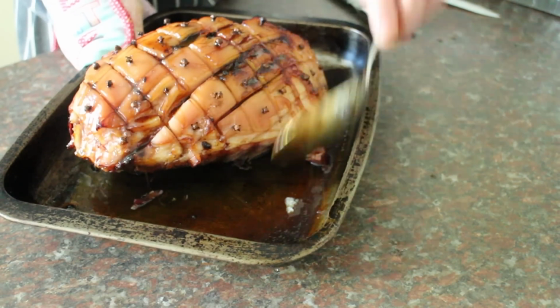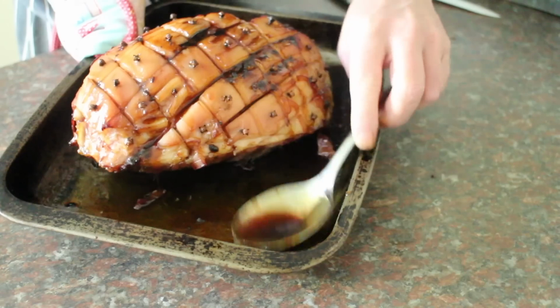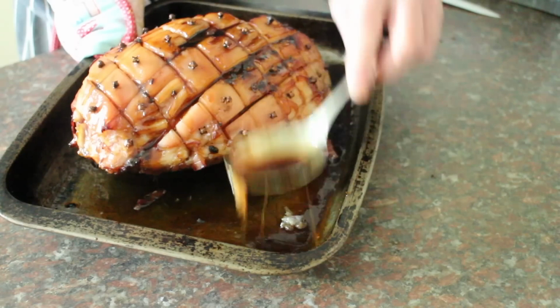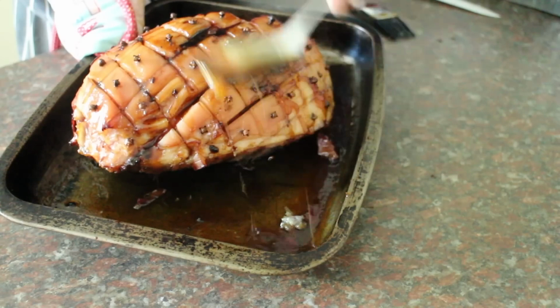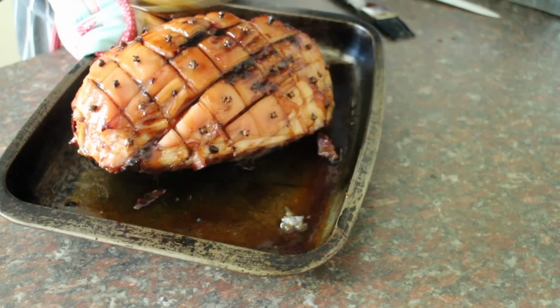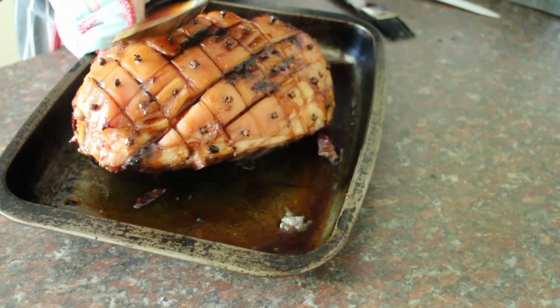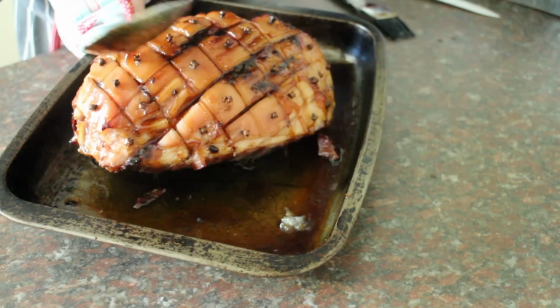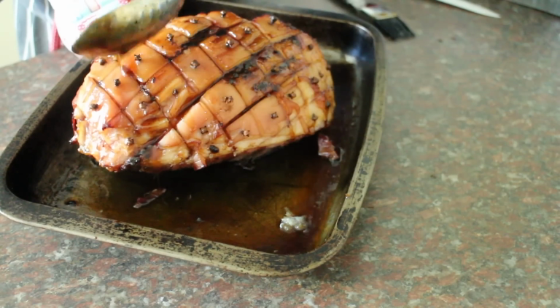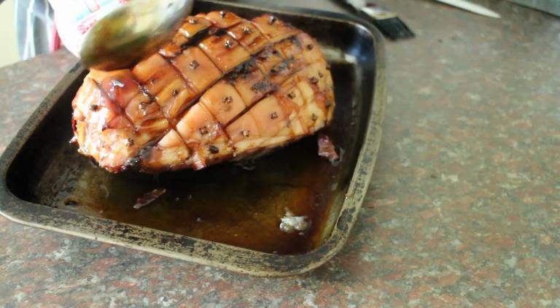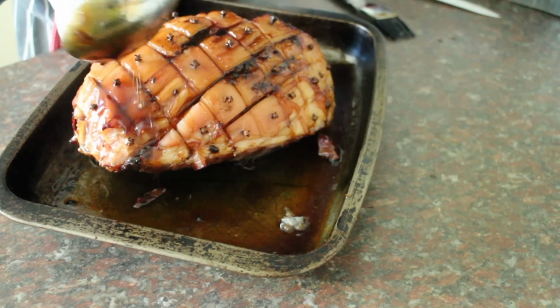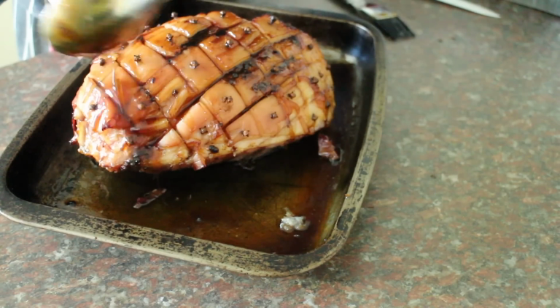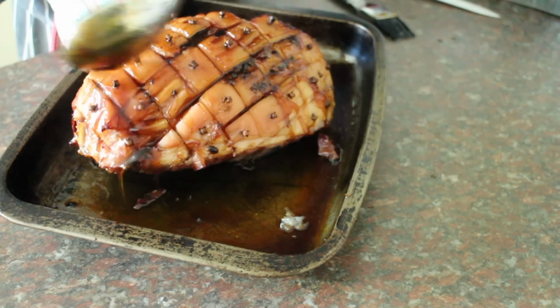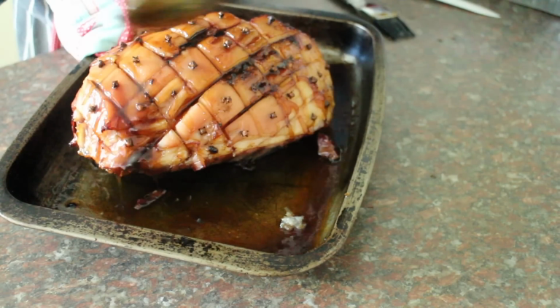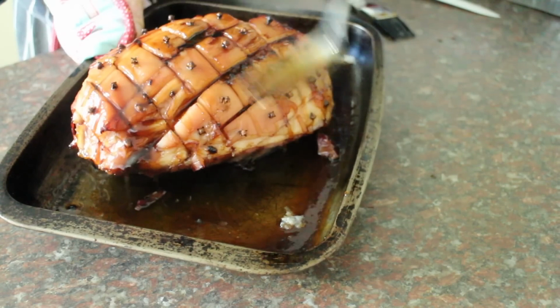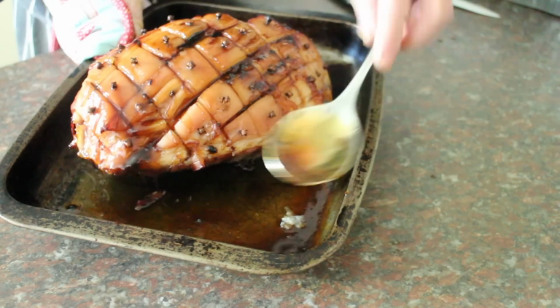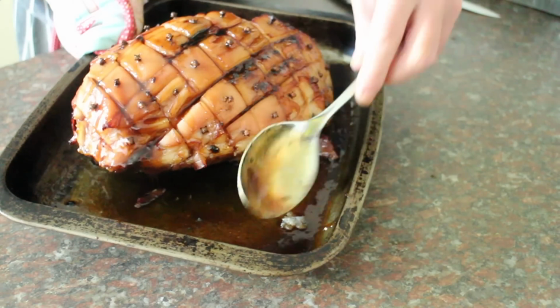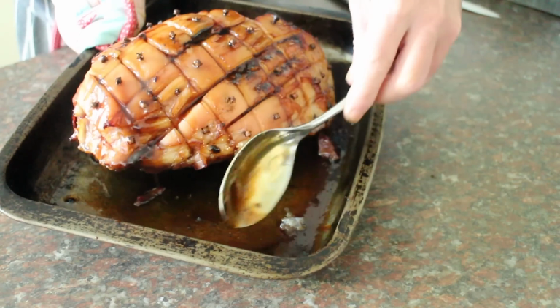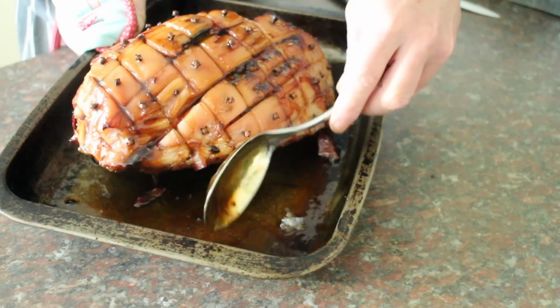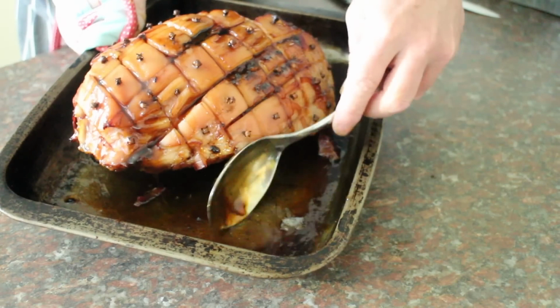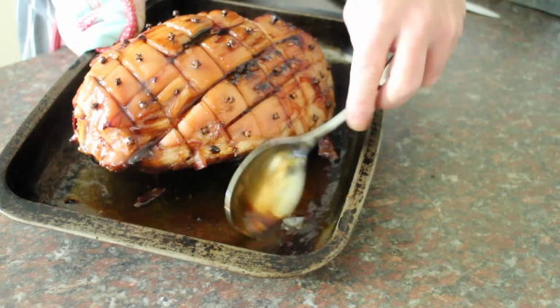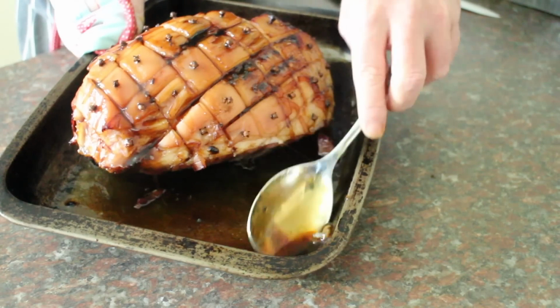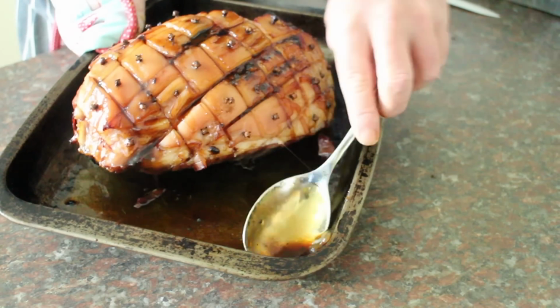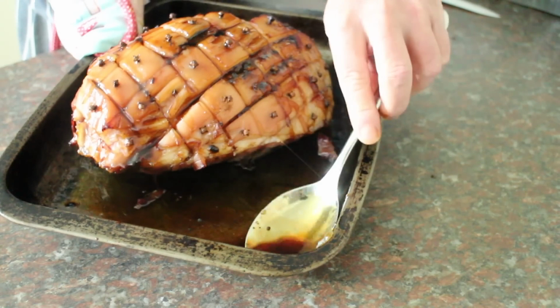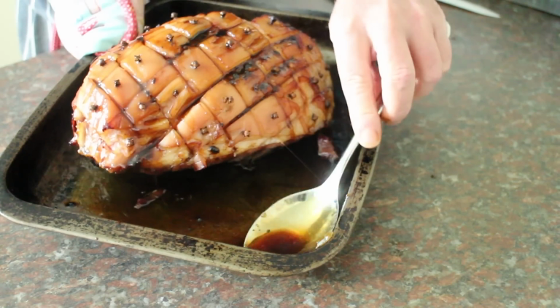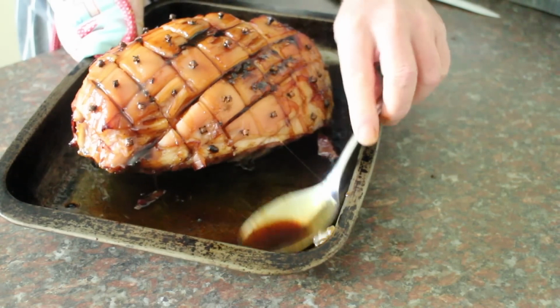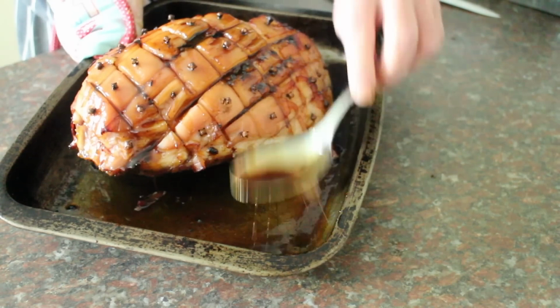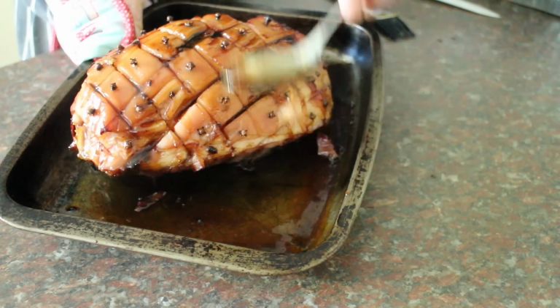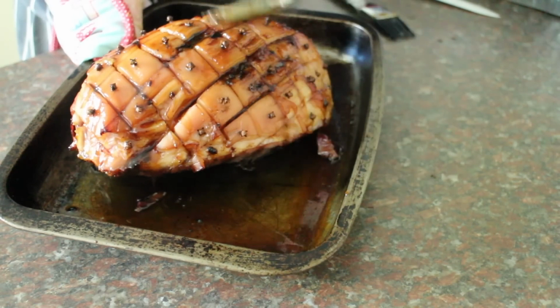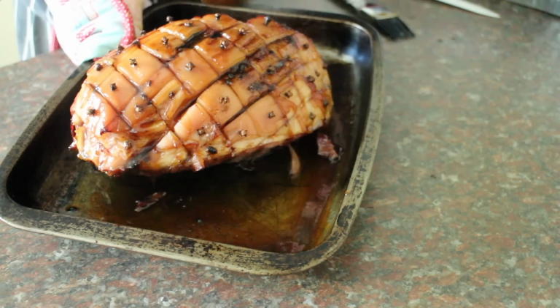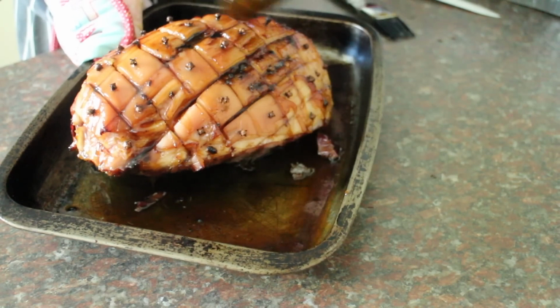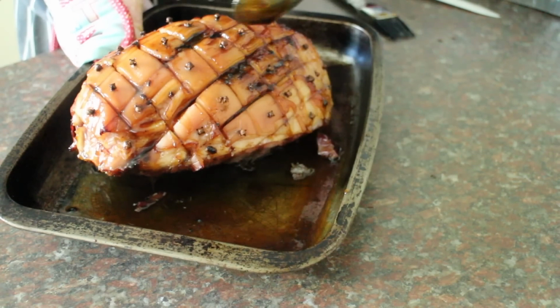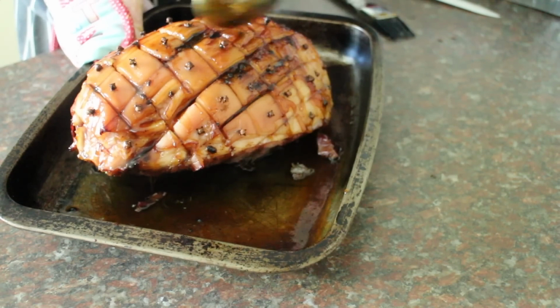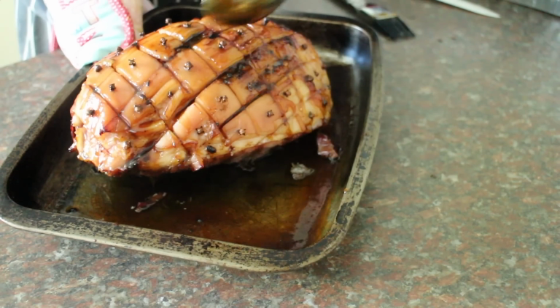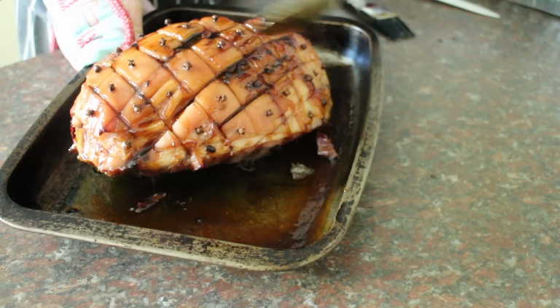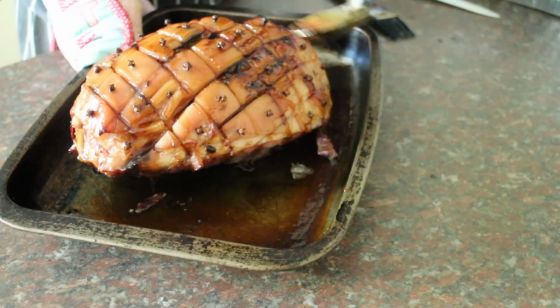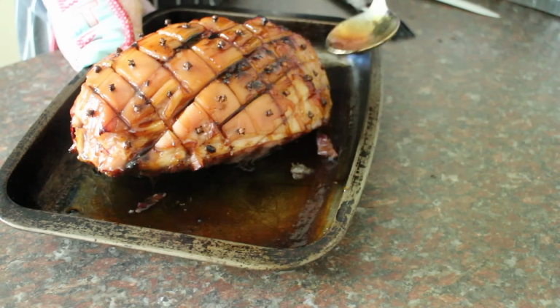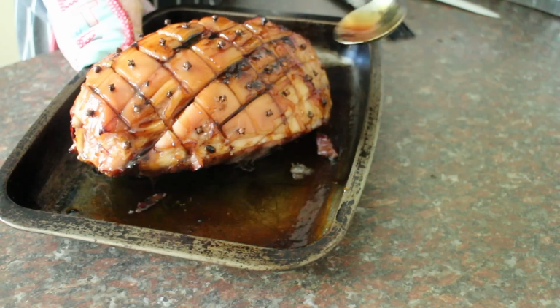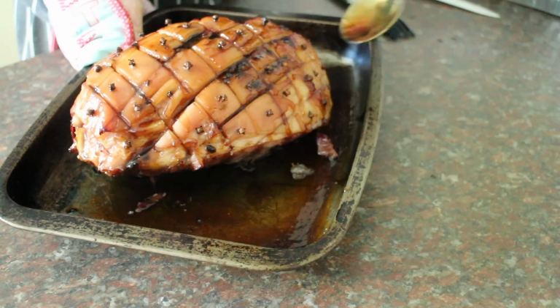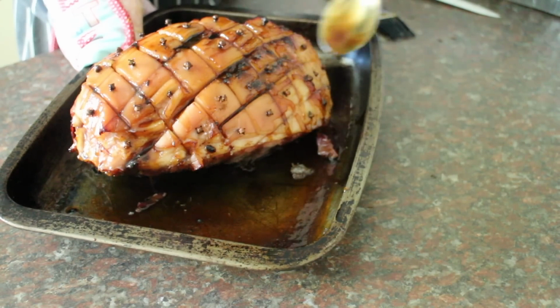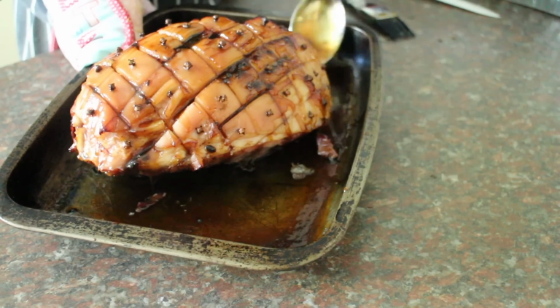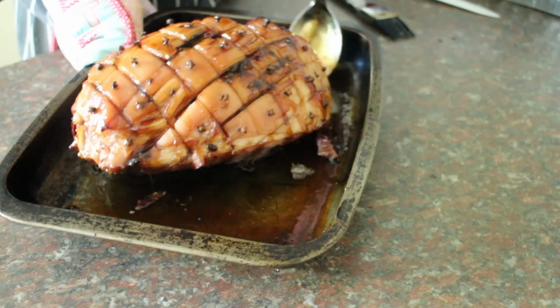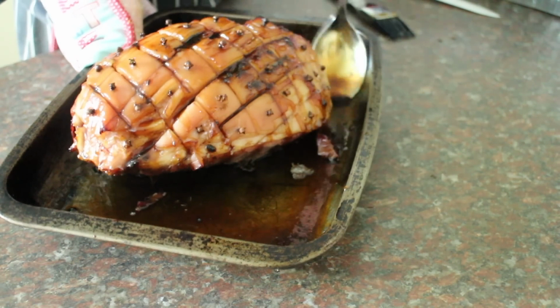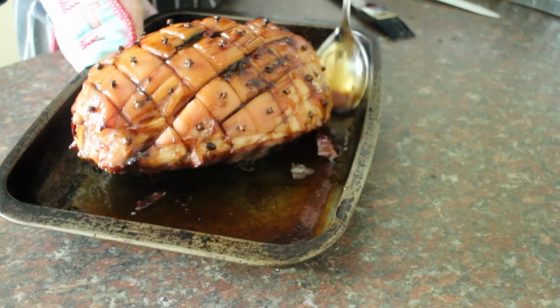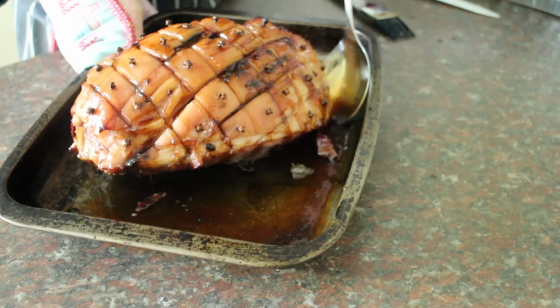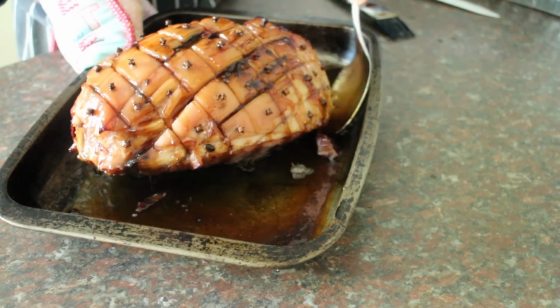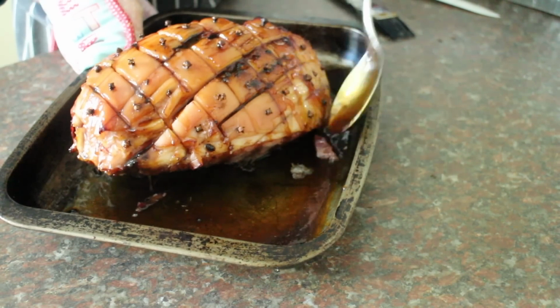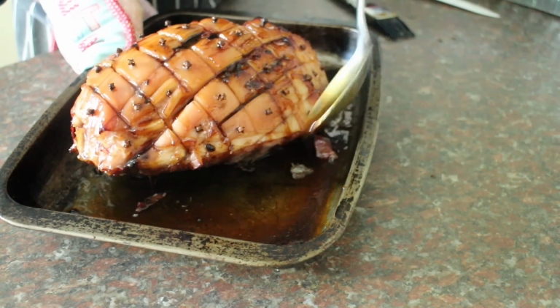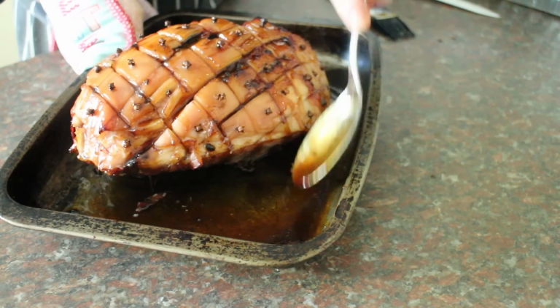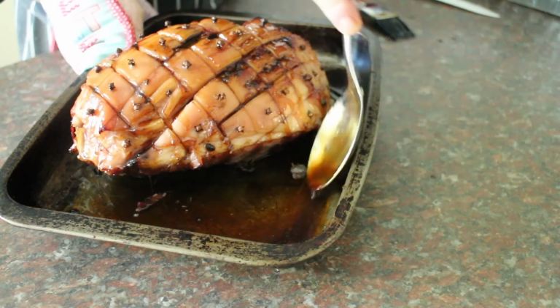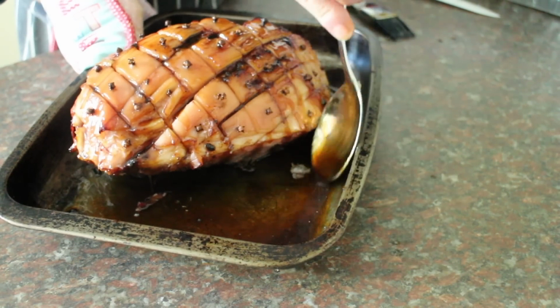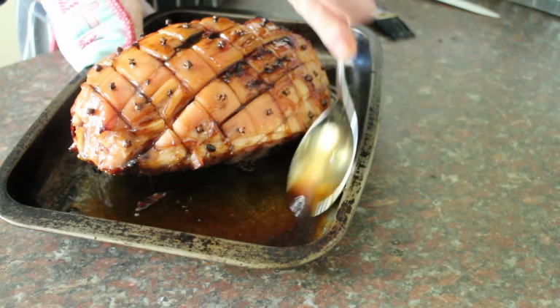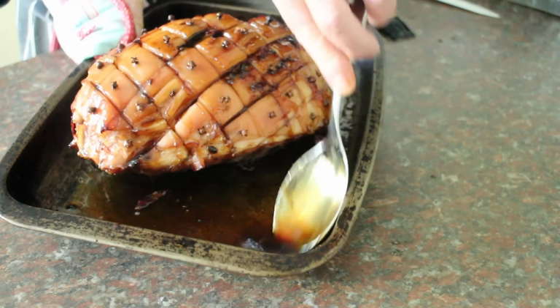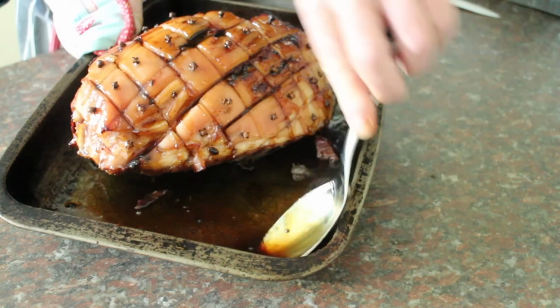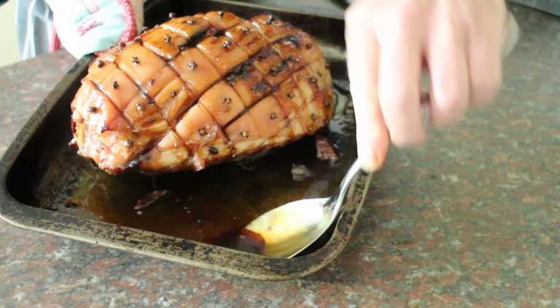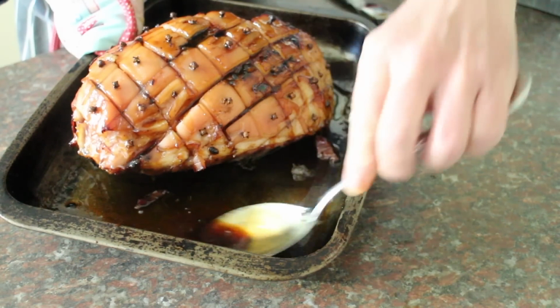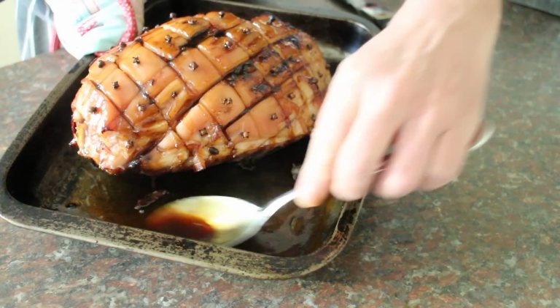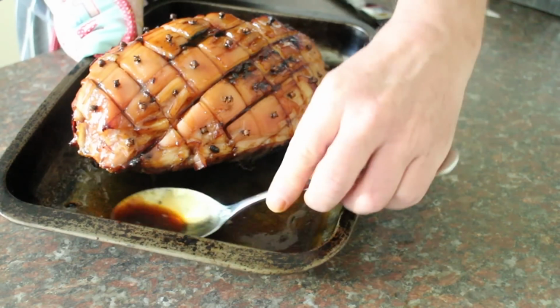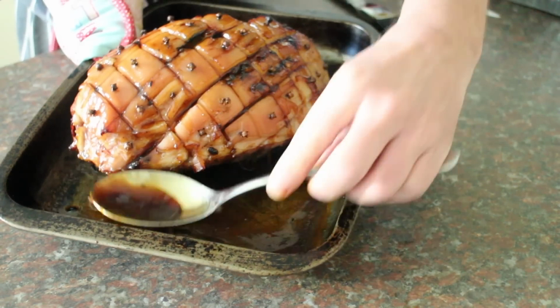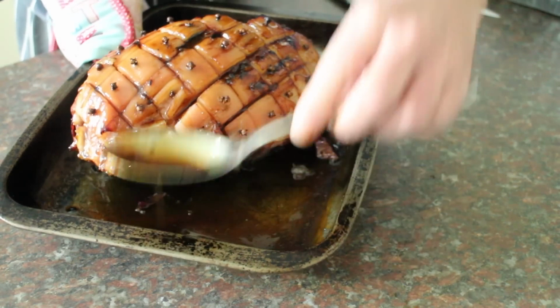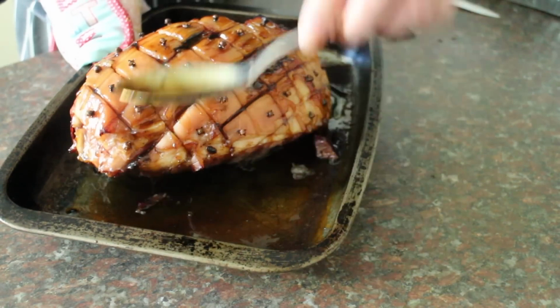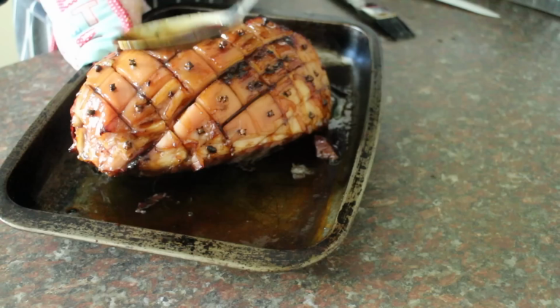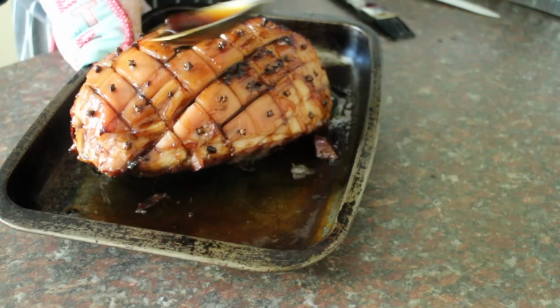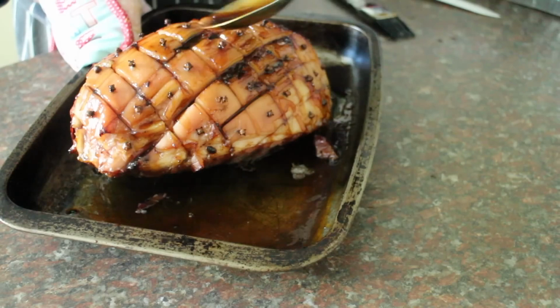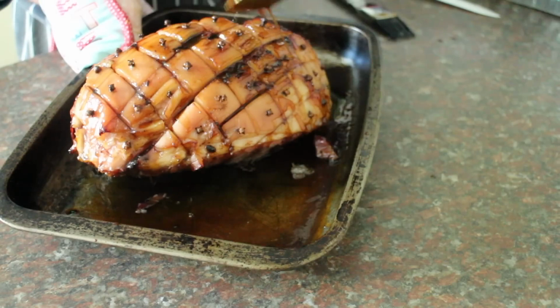From now on we'll keep basting, probably every five minutes, until we've got a nice even set glaze.